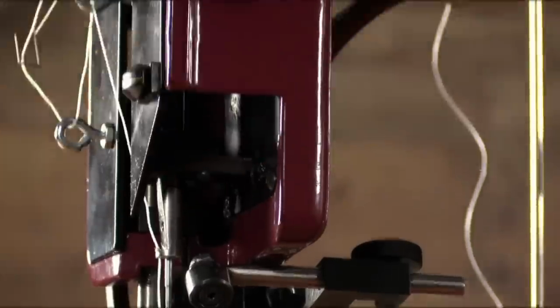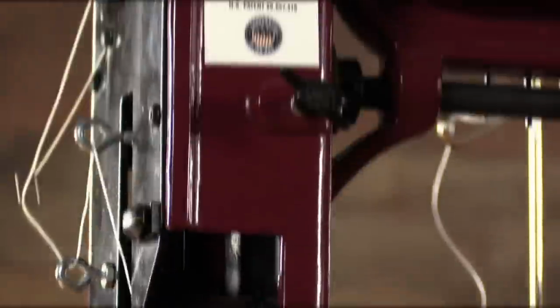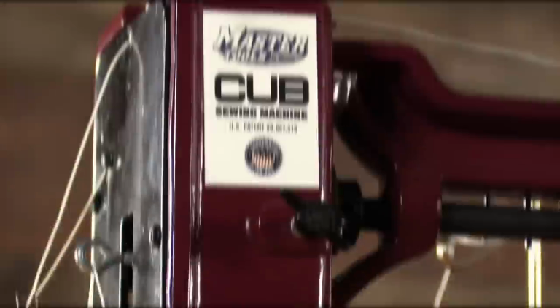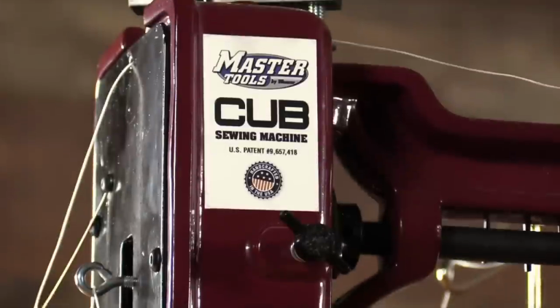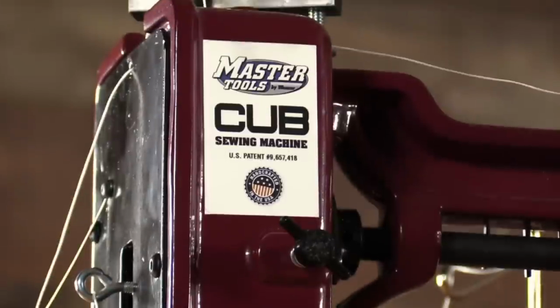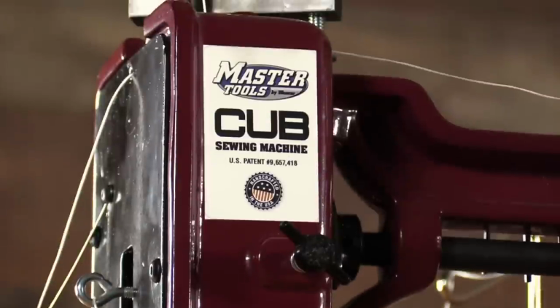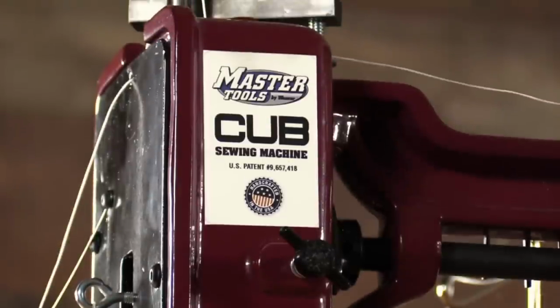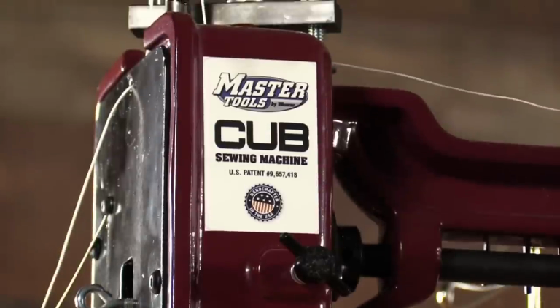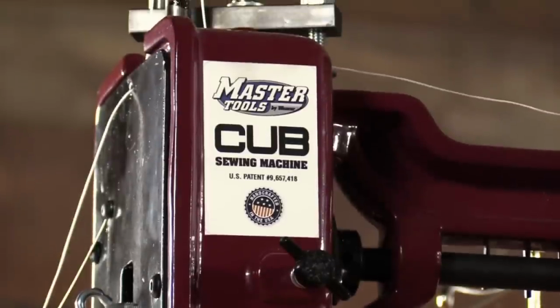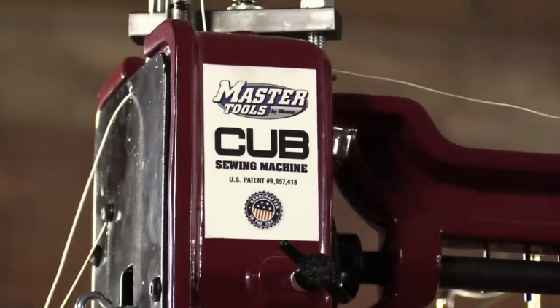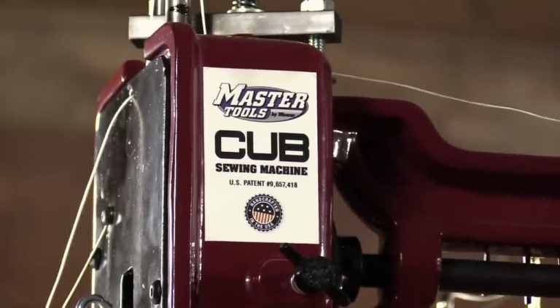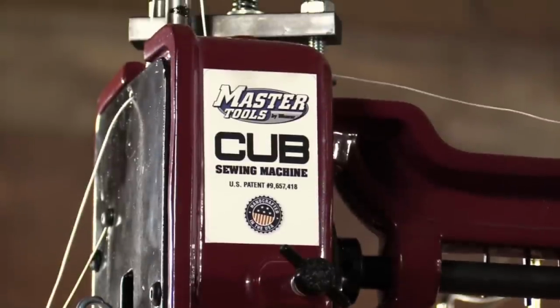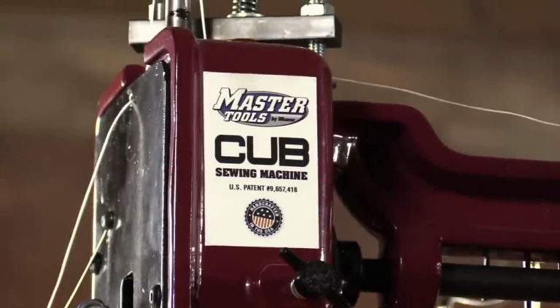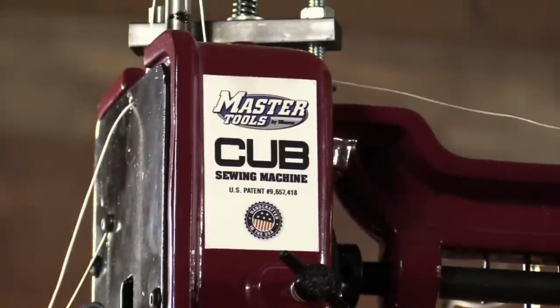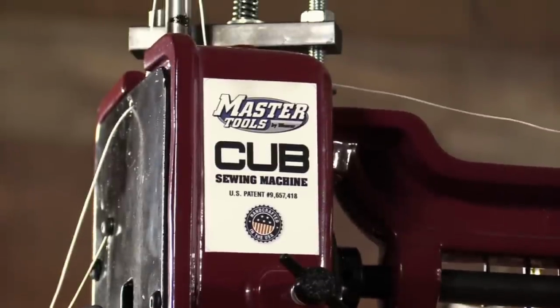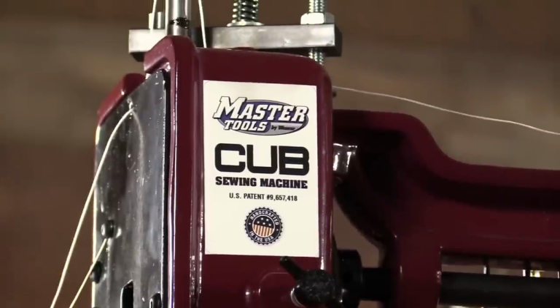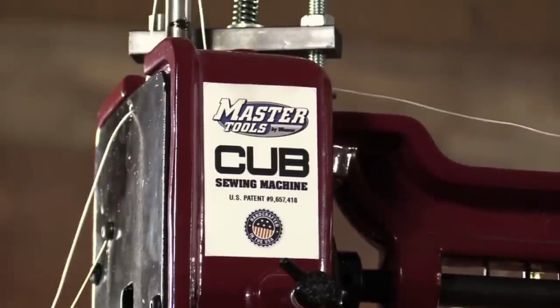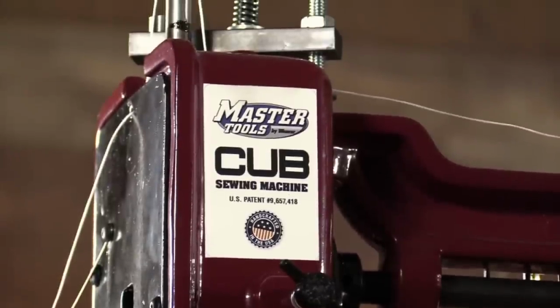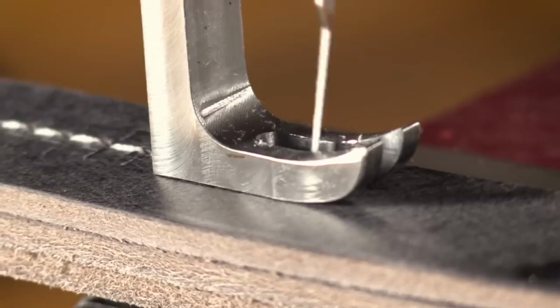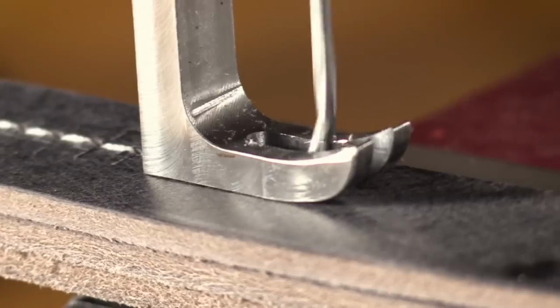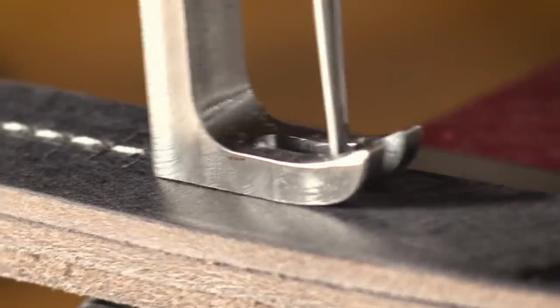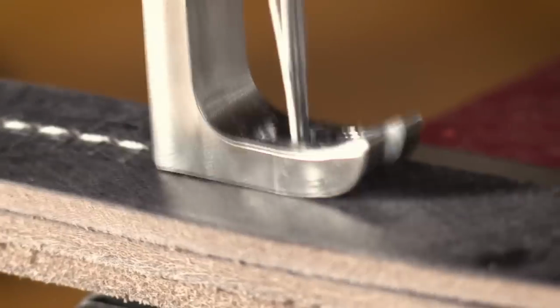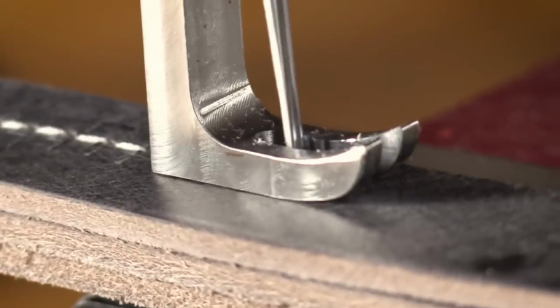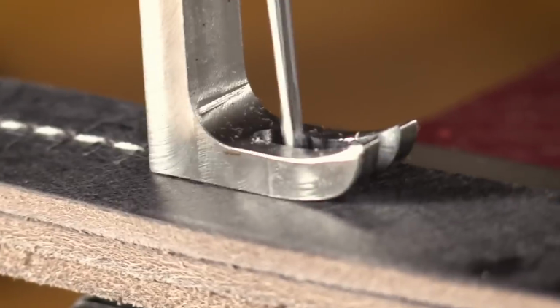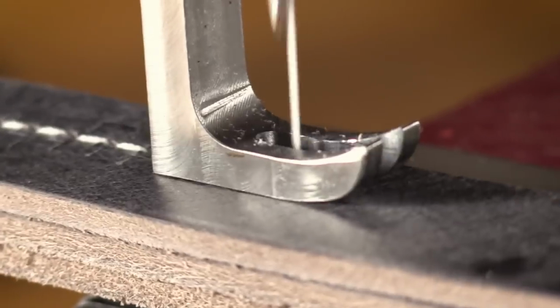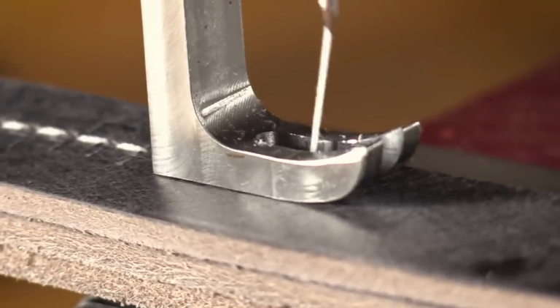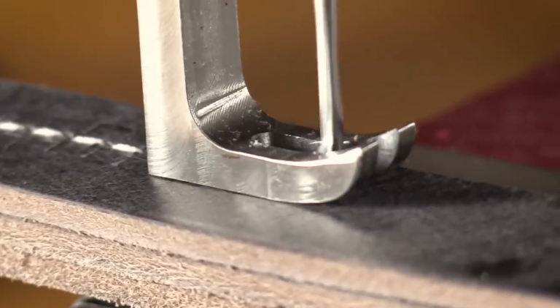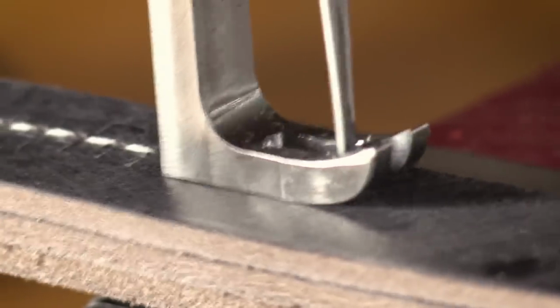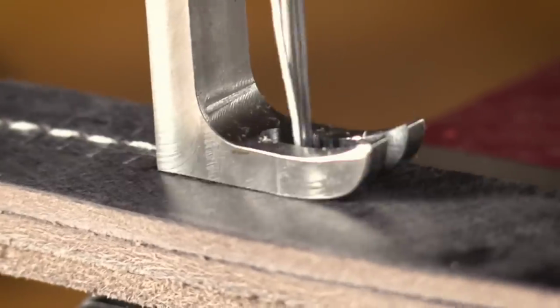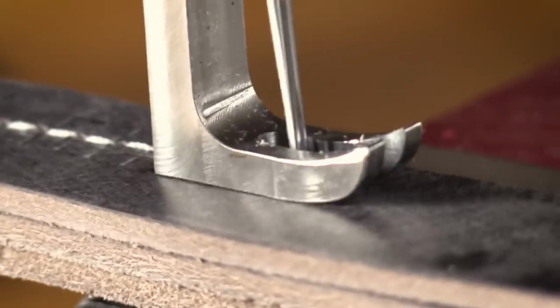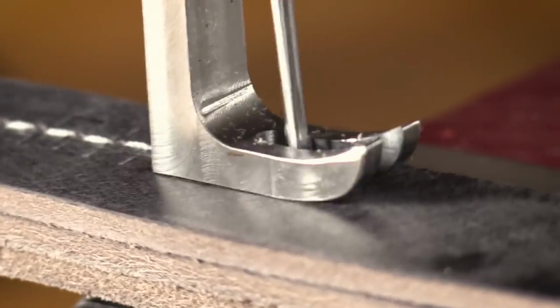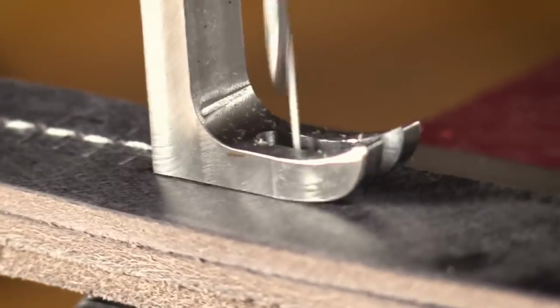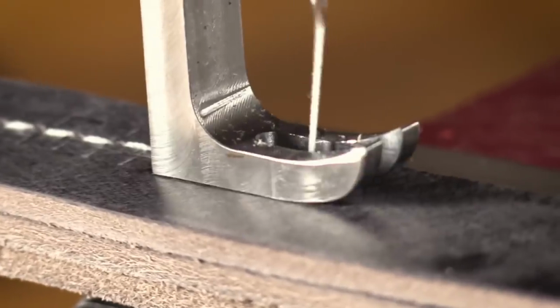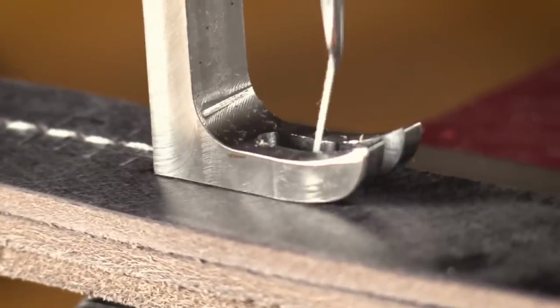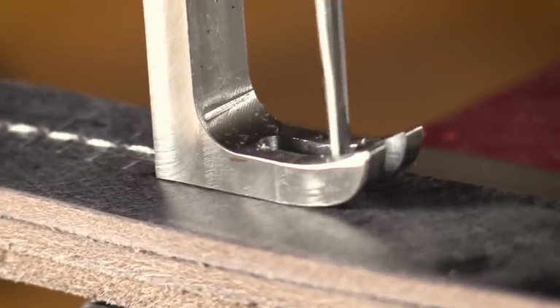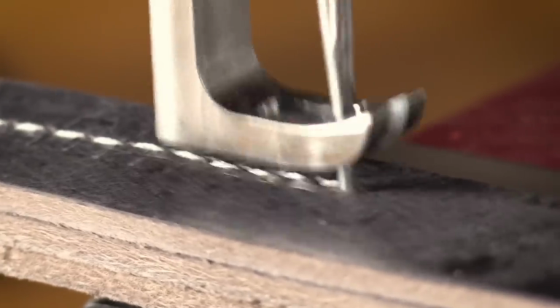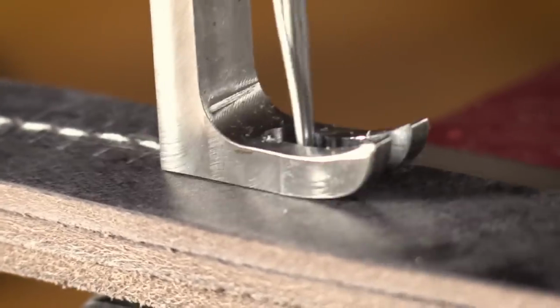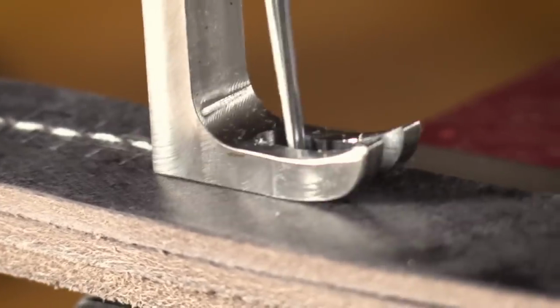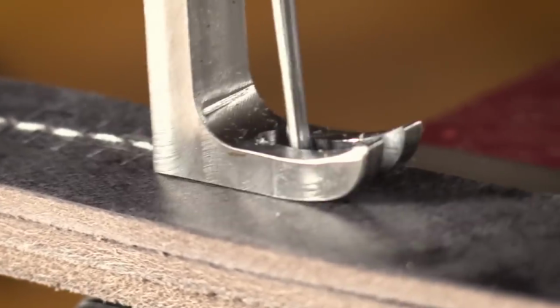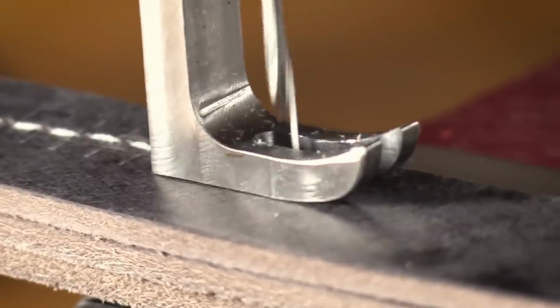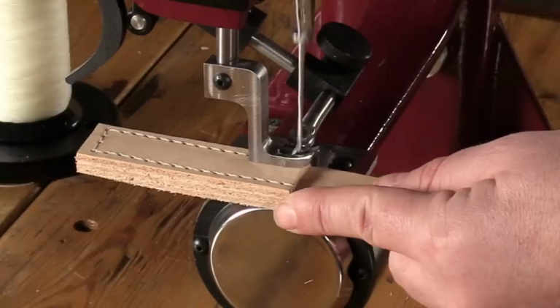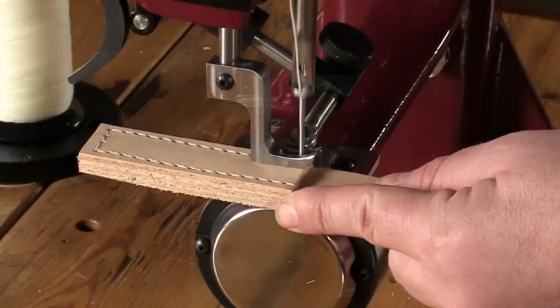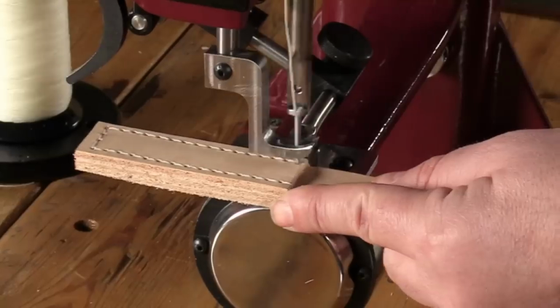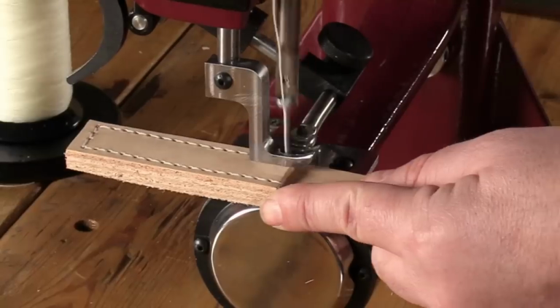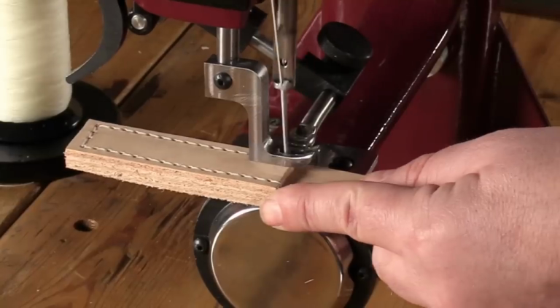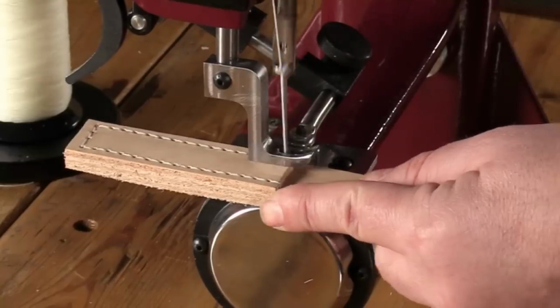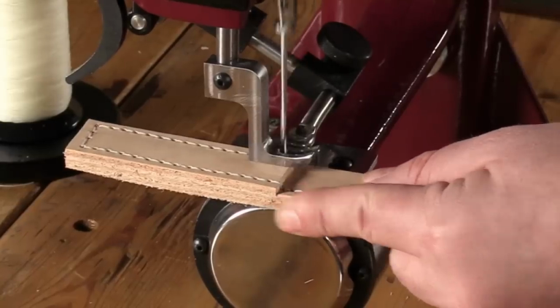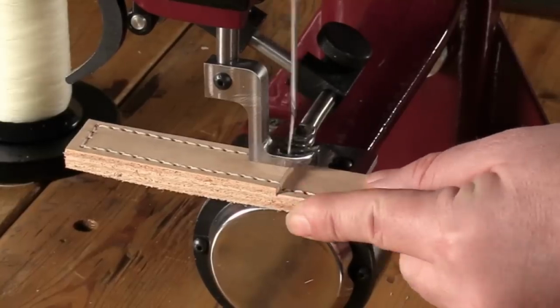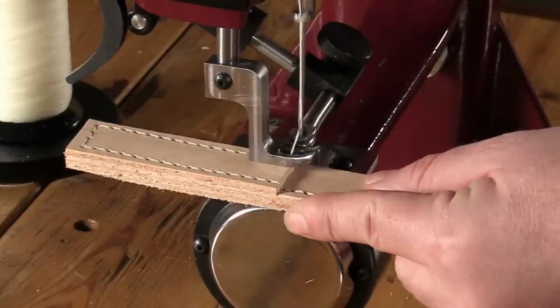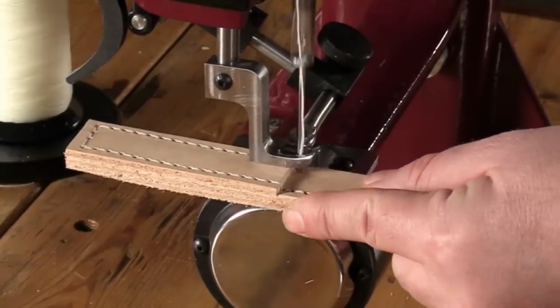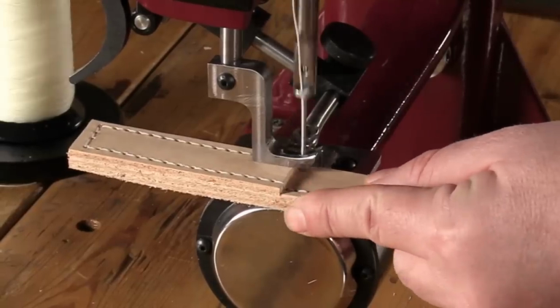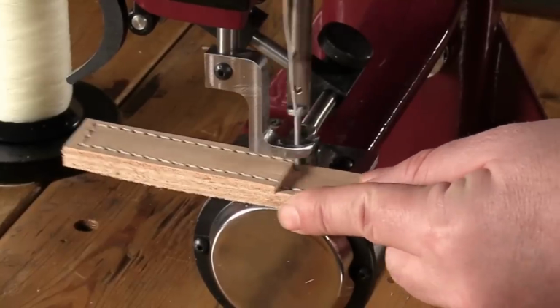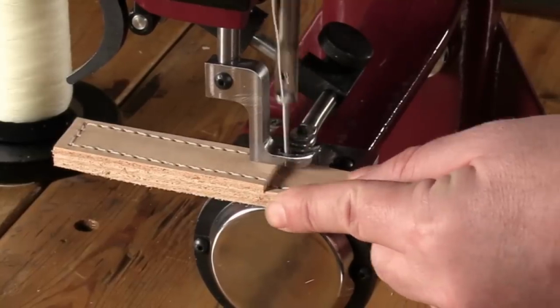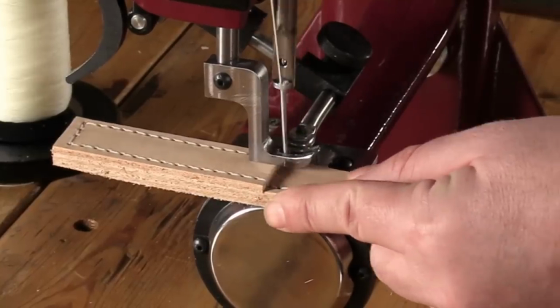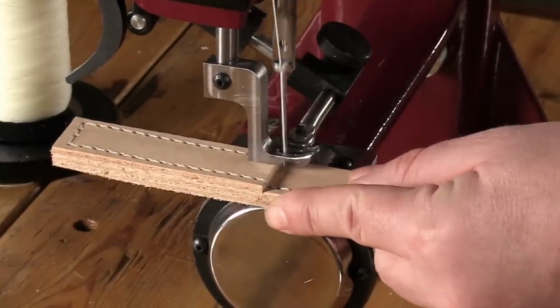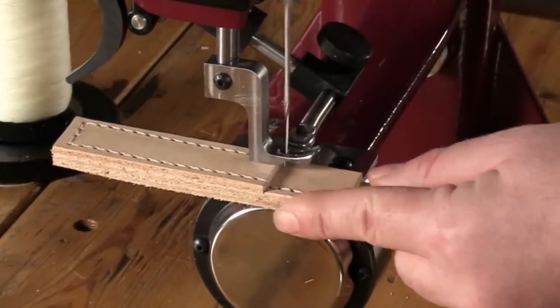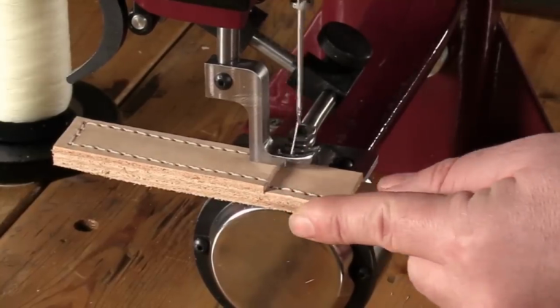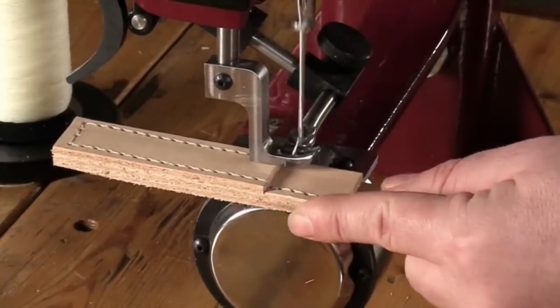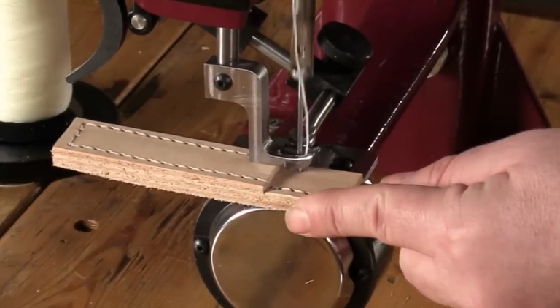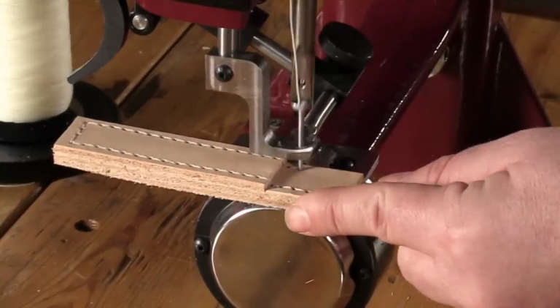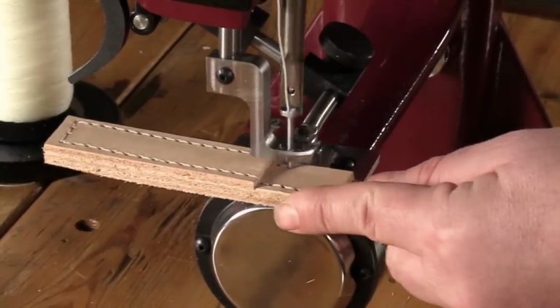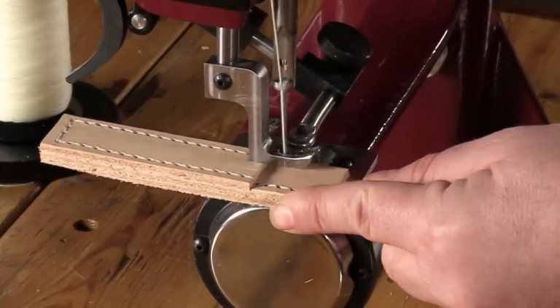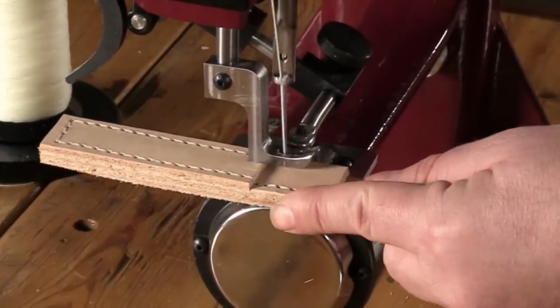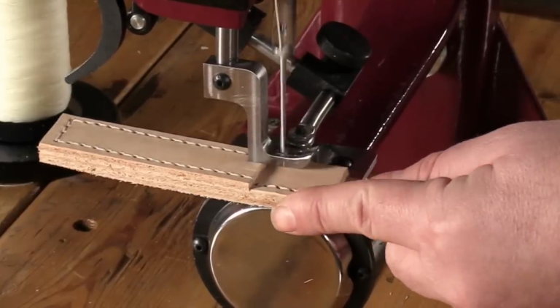The Master Tools Cub is capable of sewing up to 4 stitches per inch while maintaining a consistent stitch length no matter your speed.